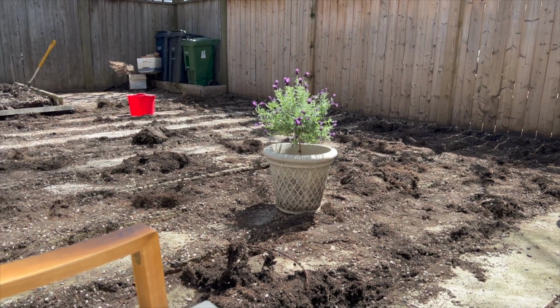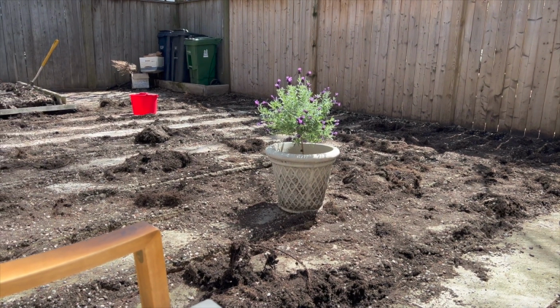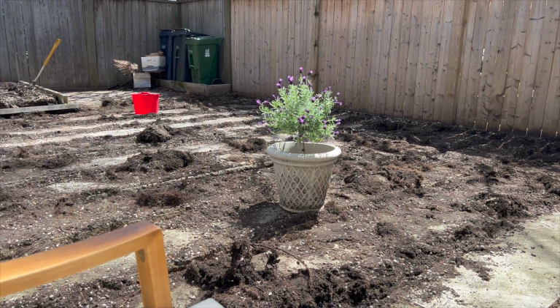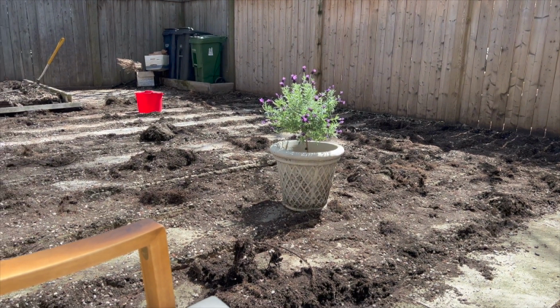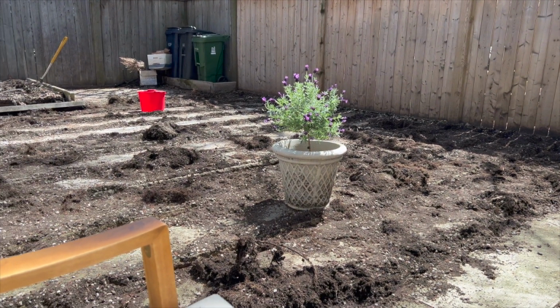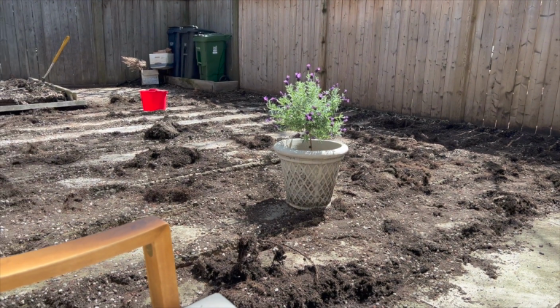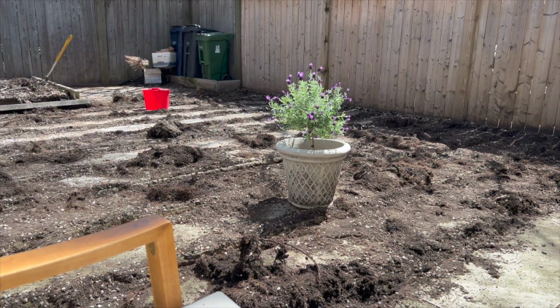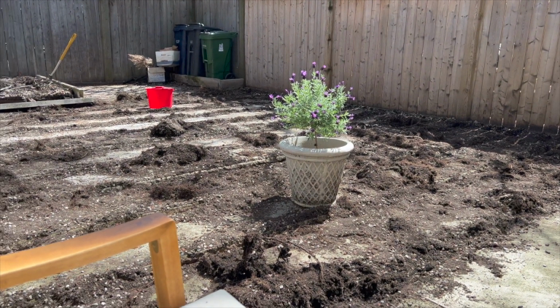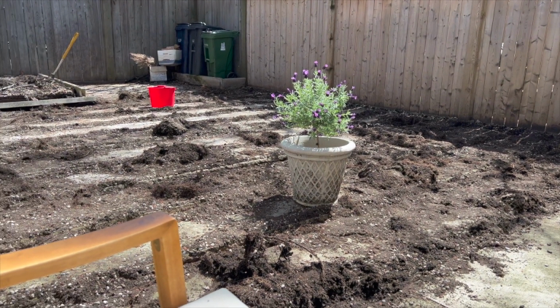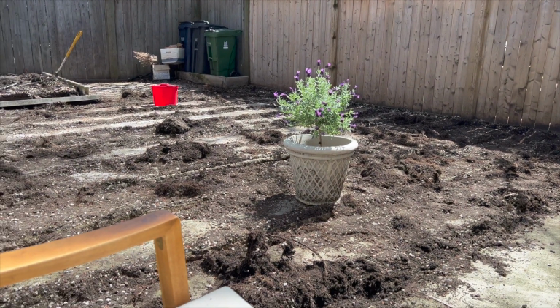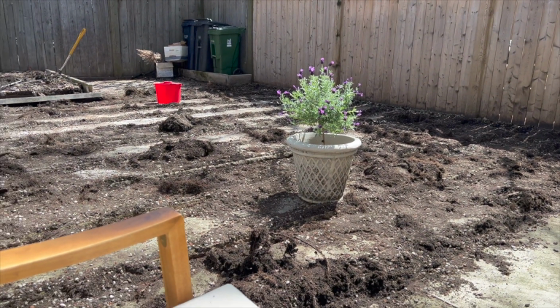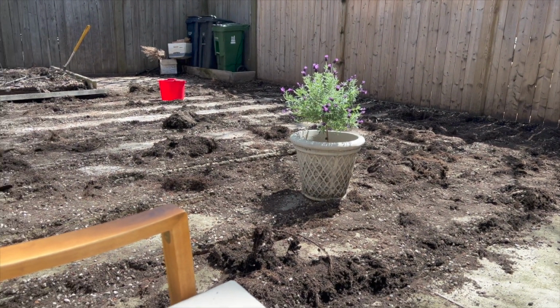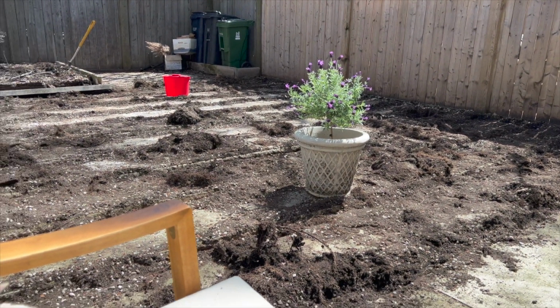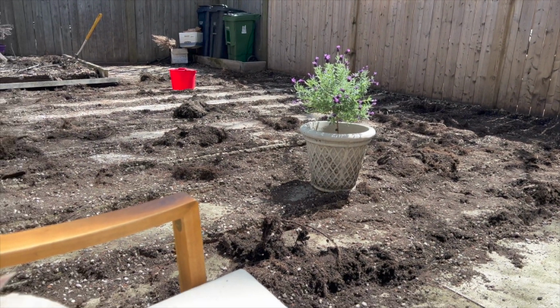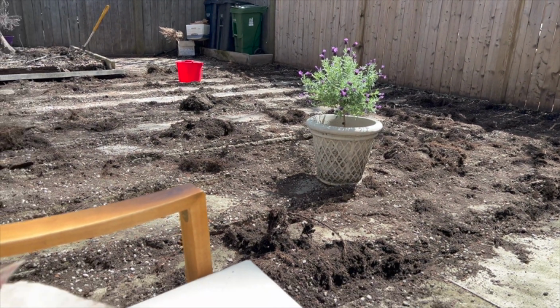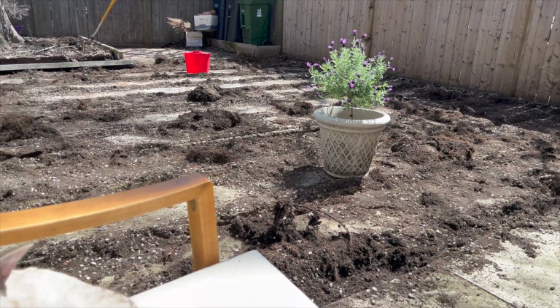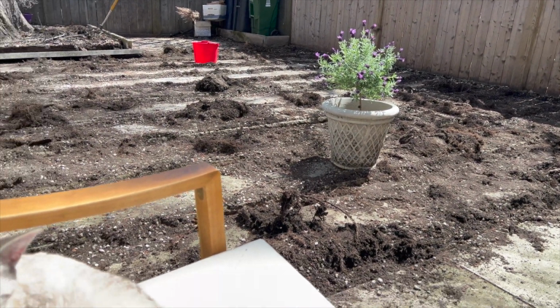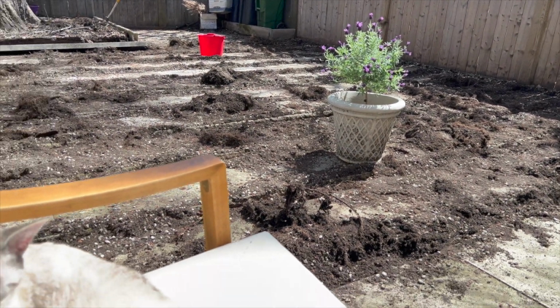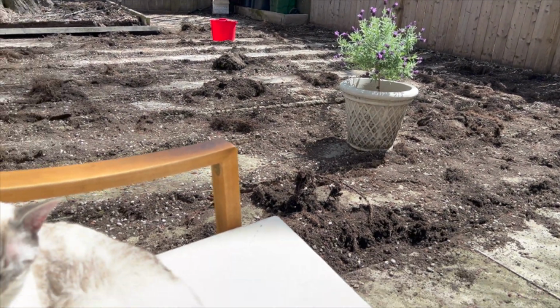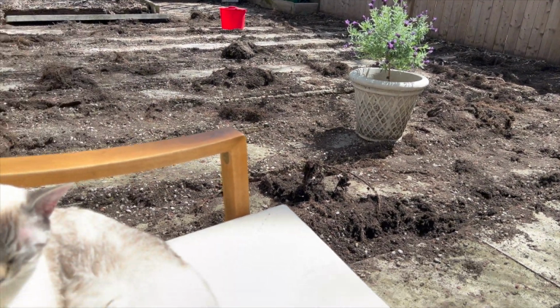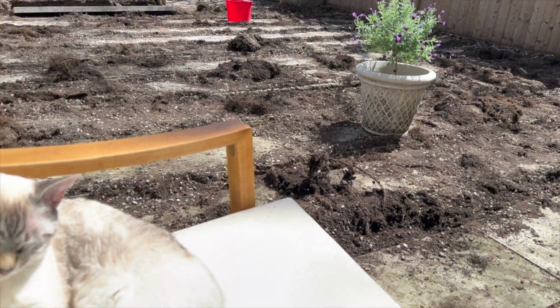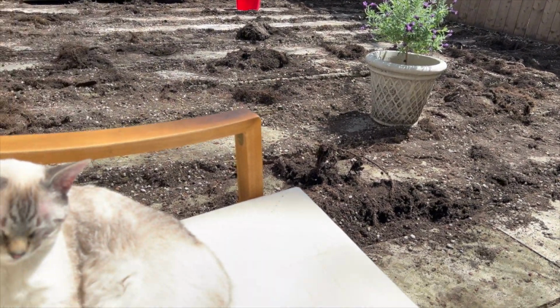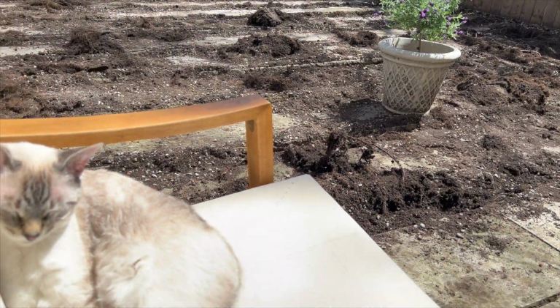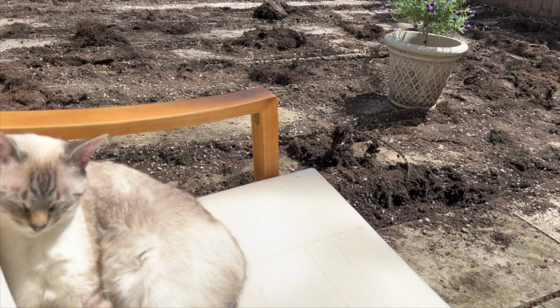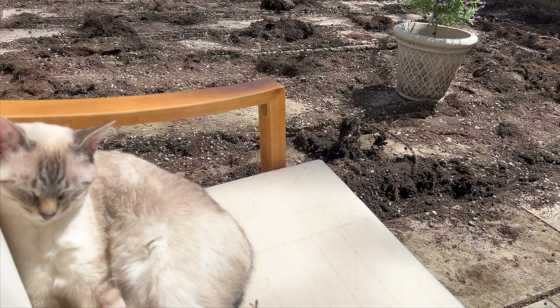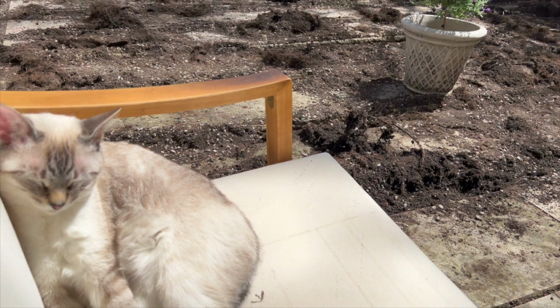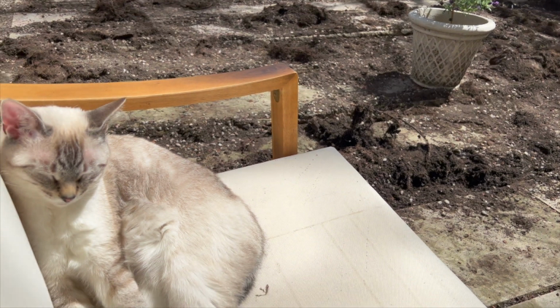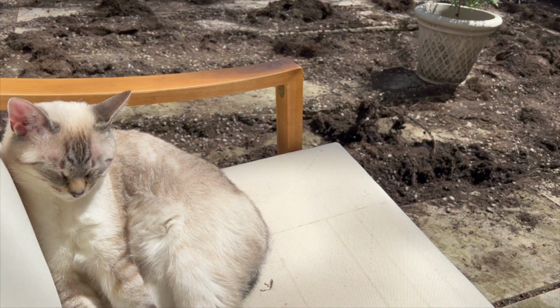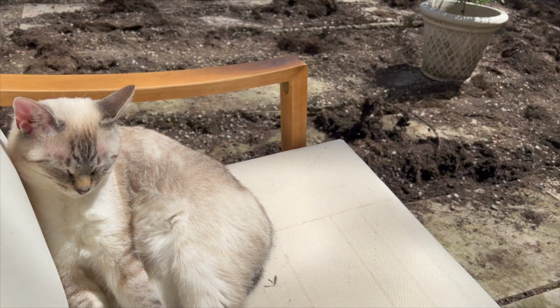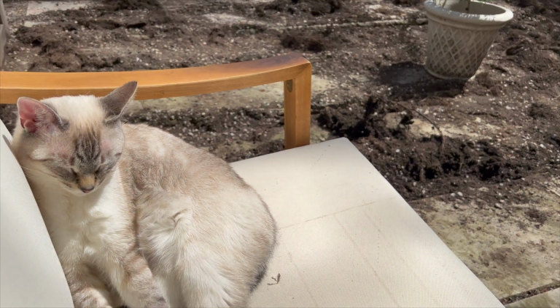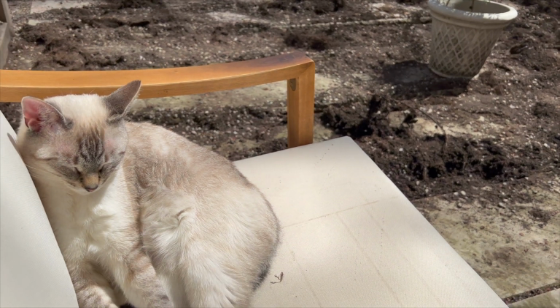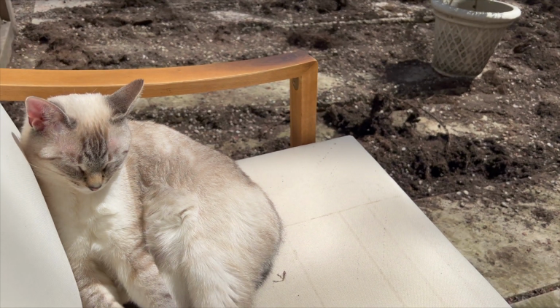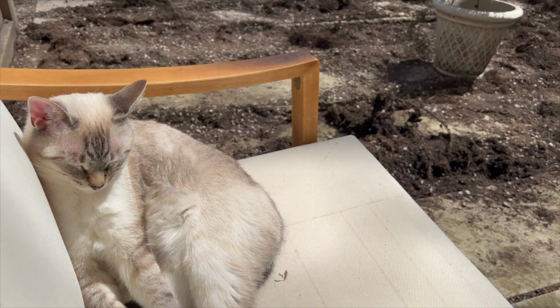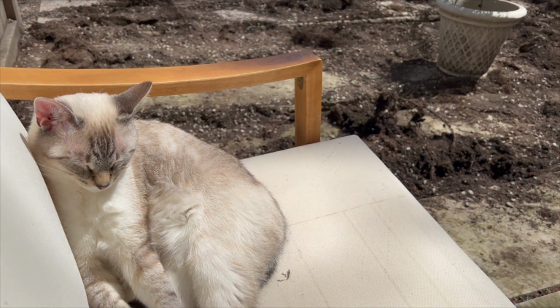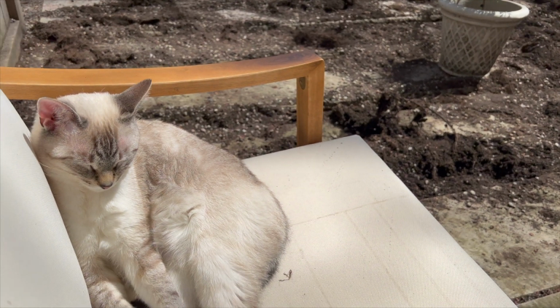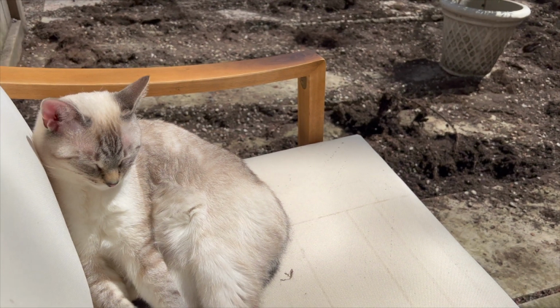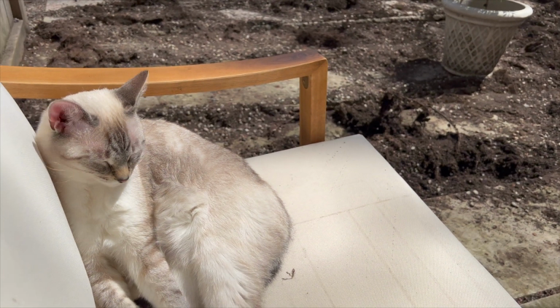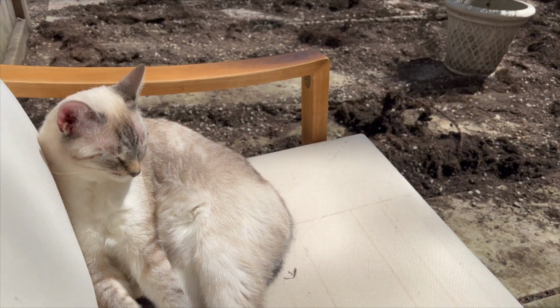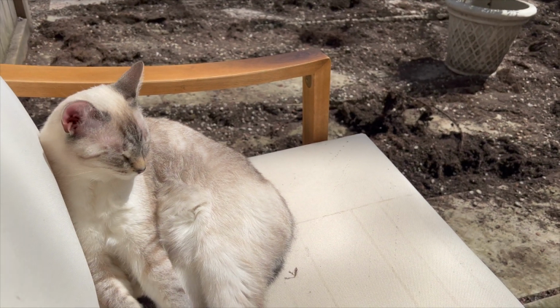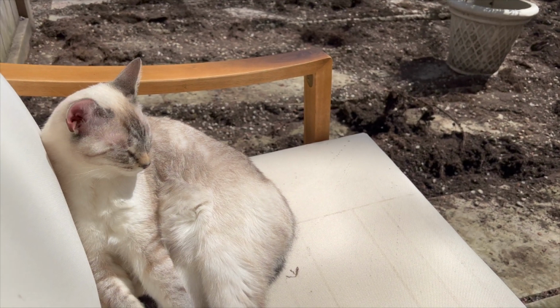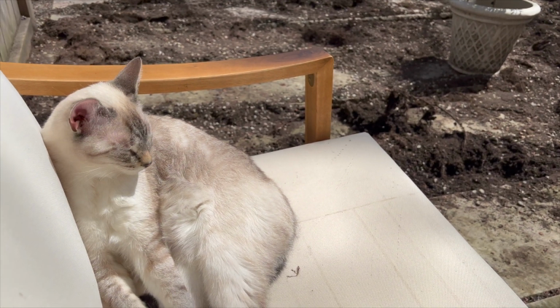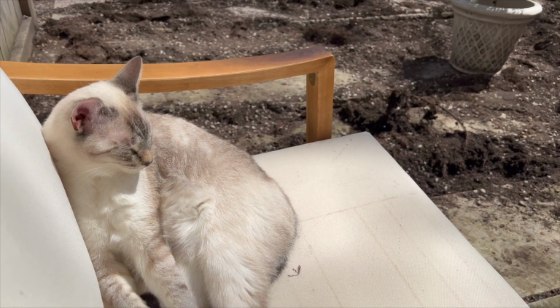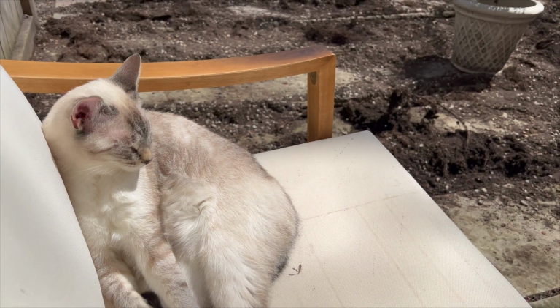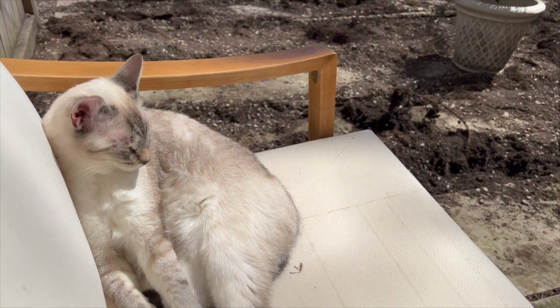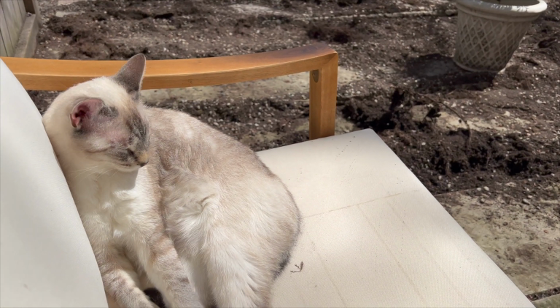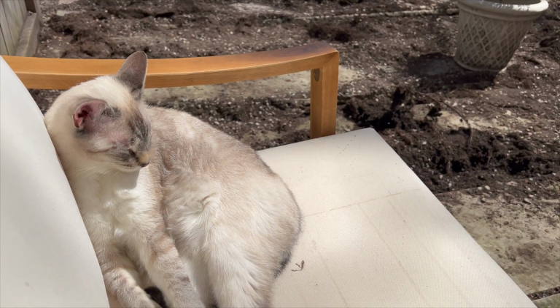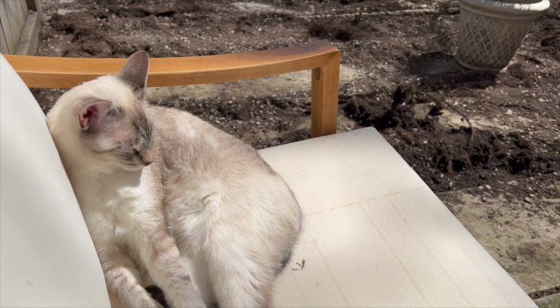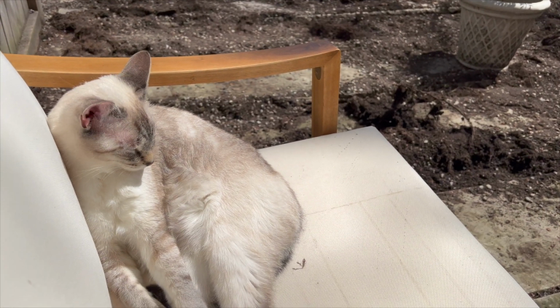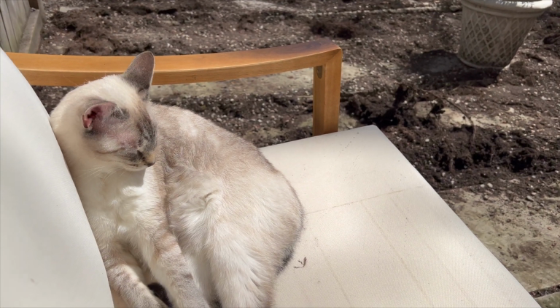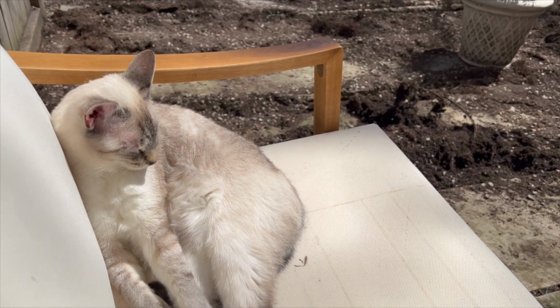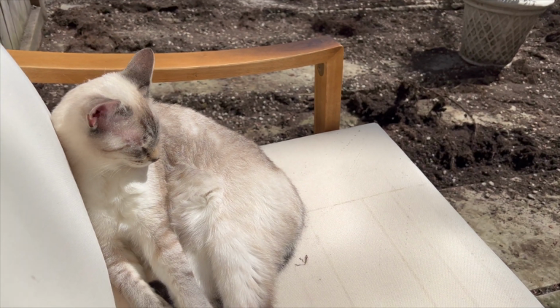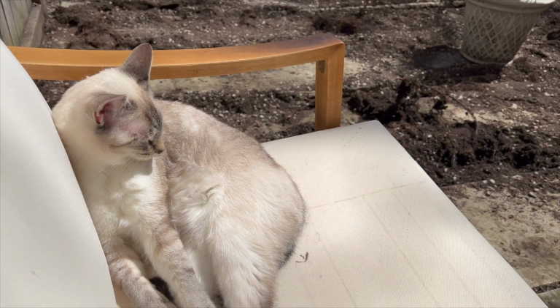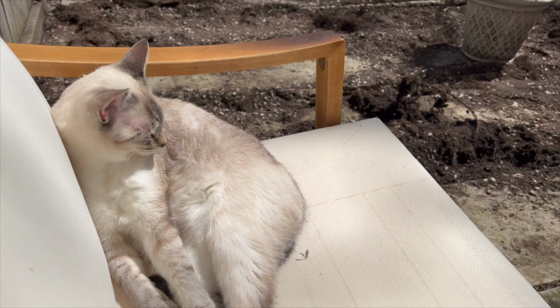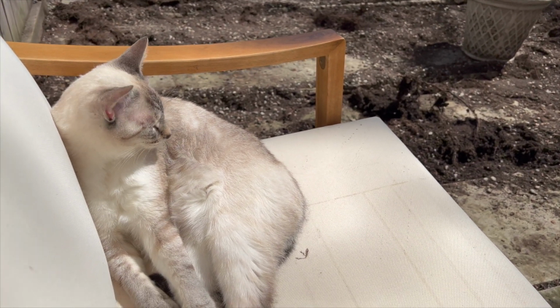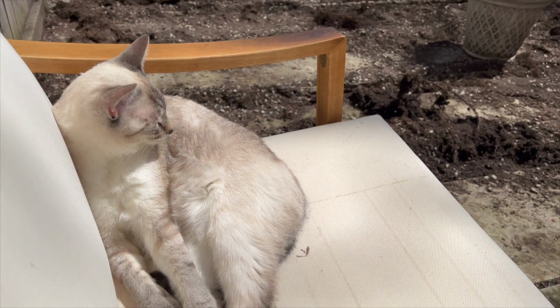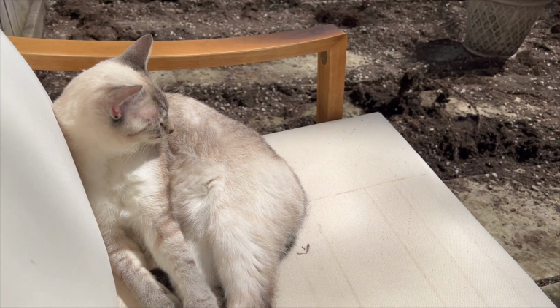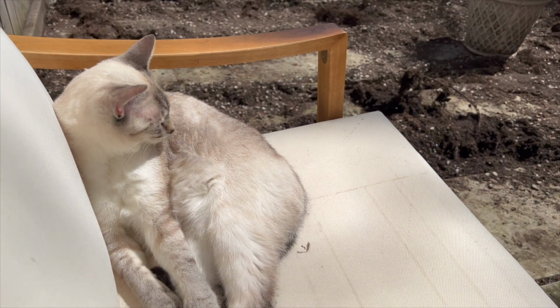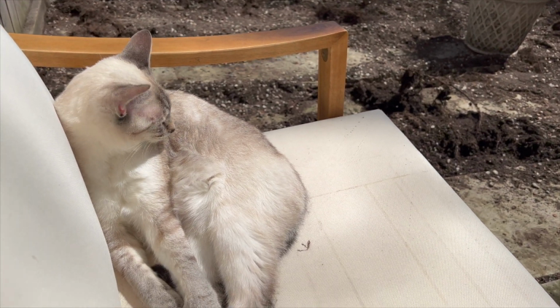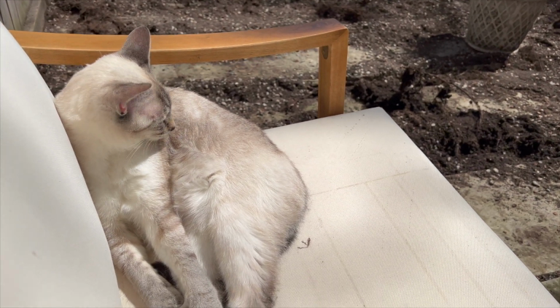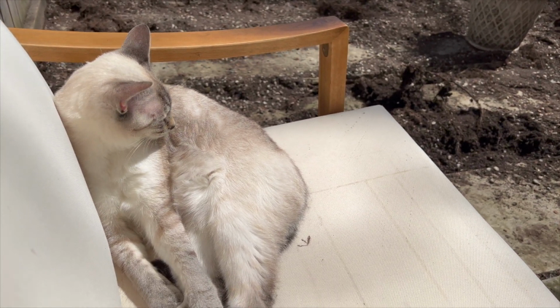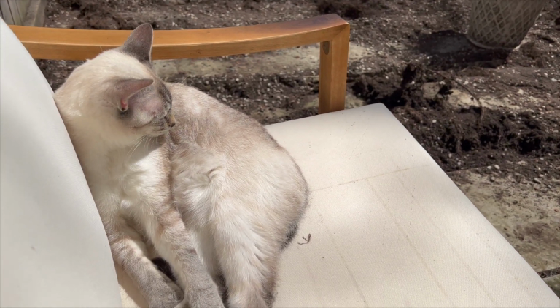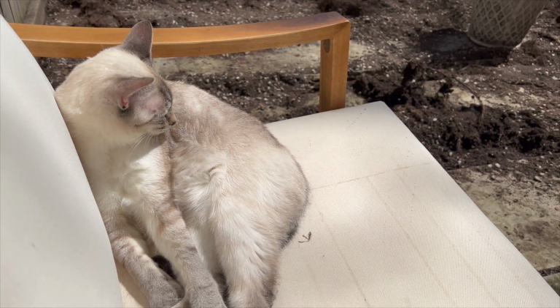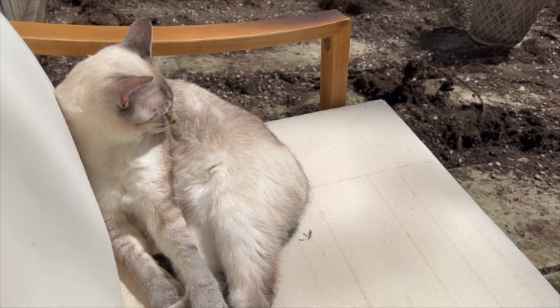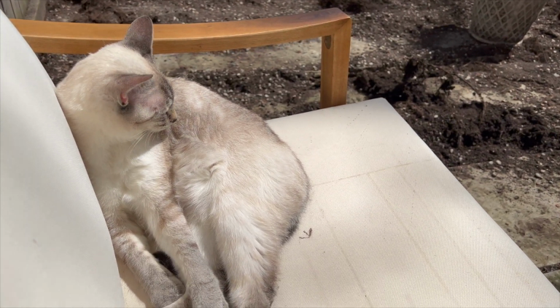This is just such a mess. He looks very happy with himself though — he wants to be an outdoor cat.